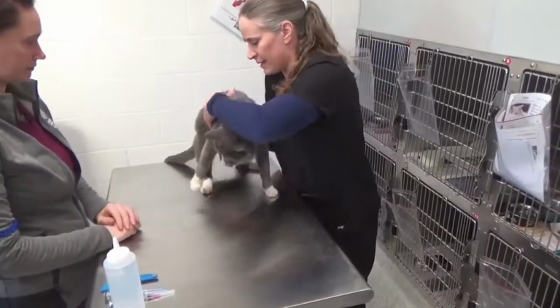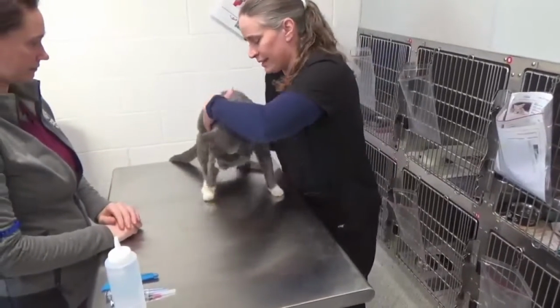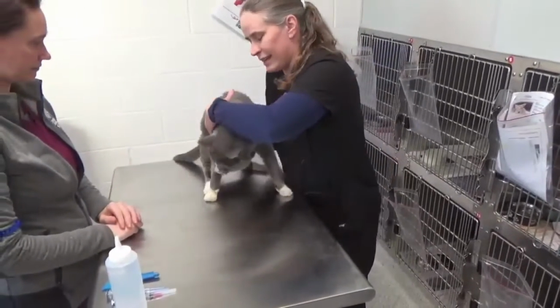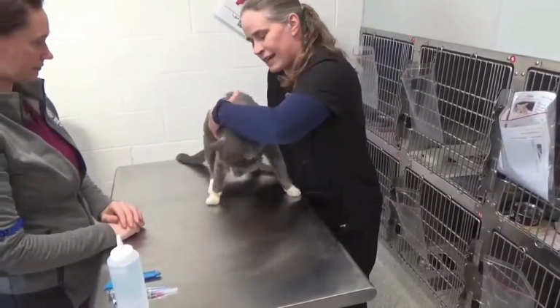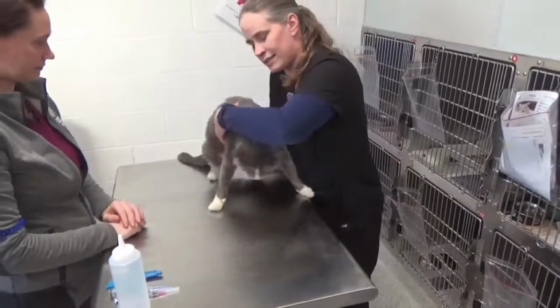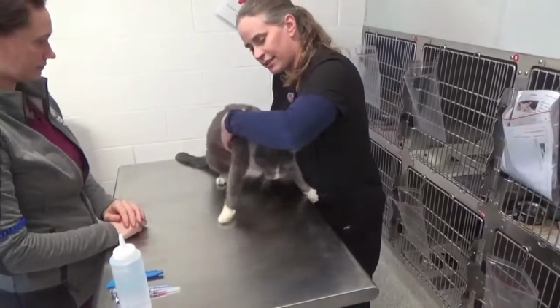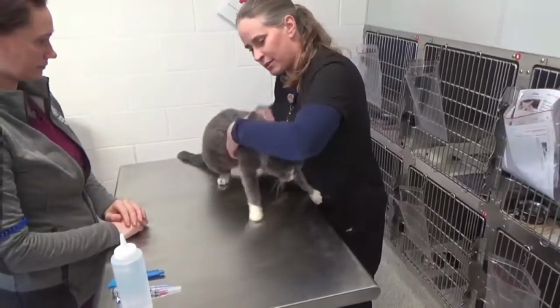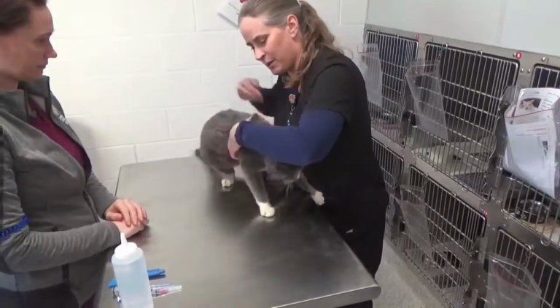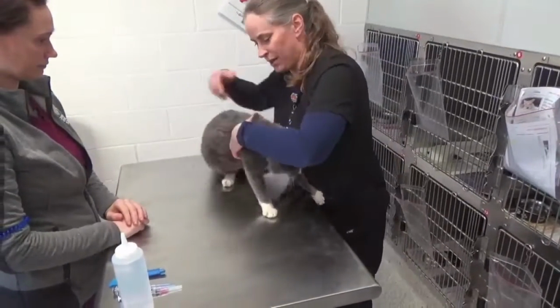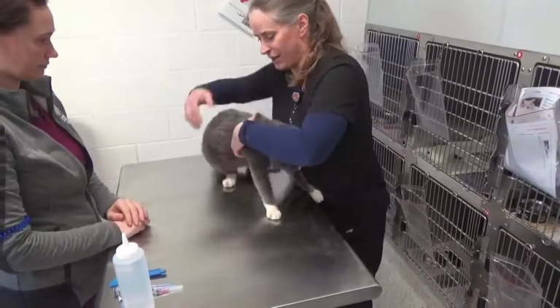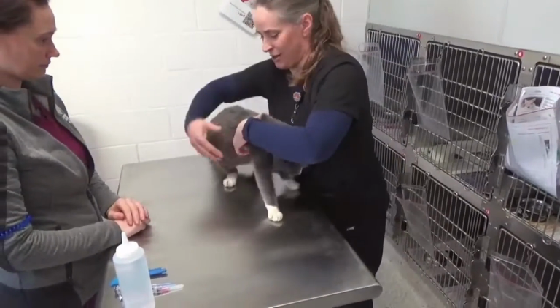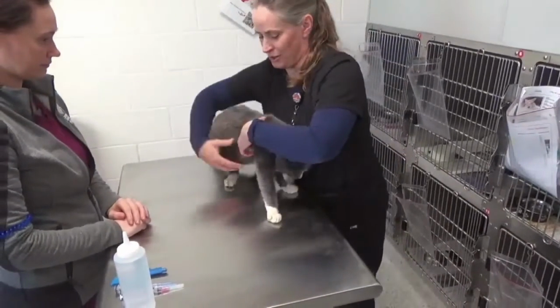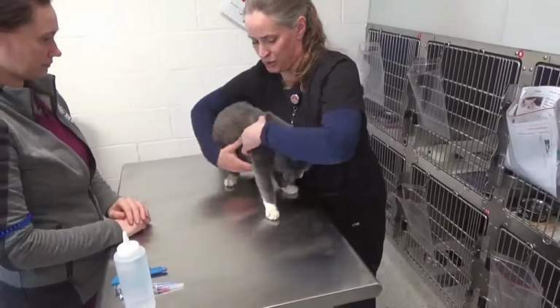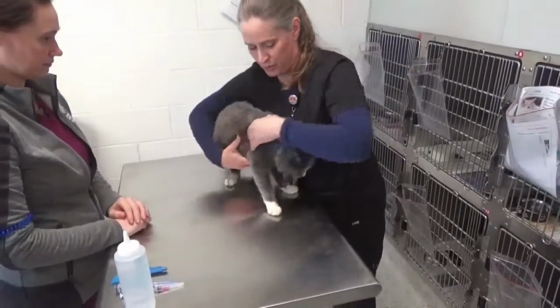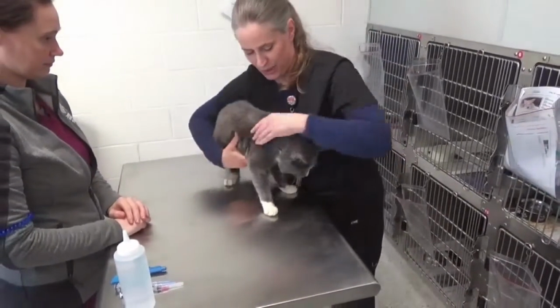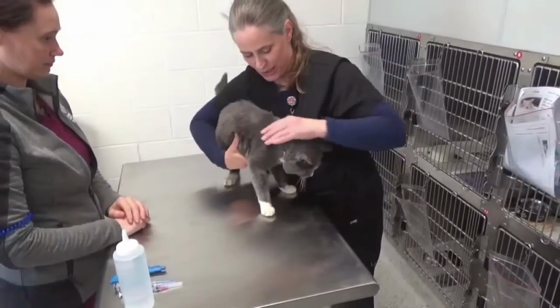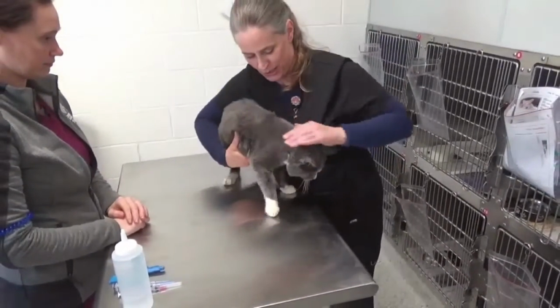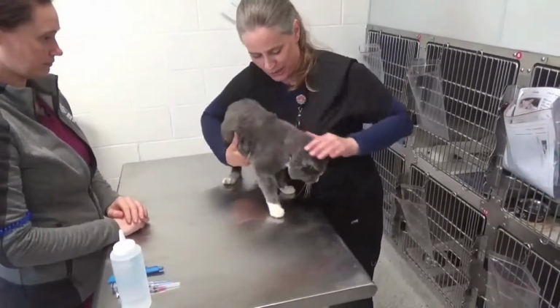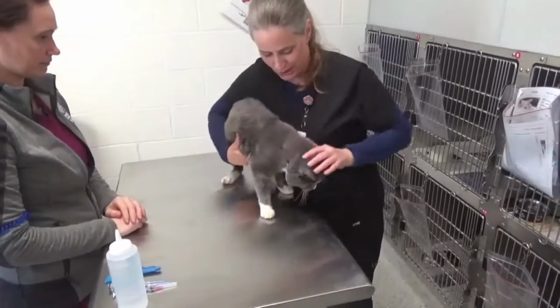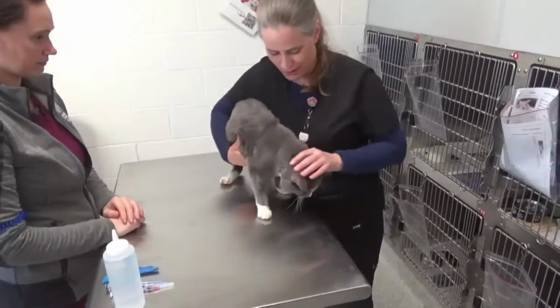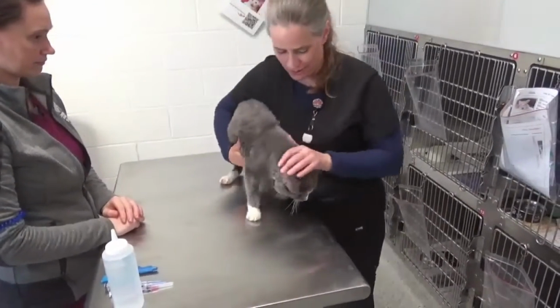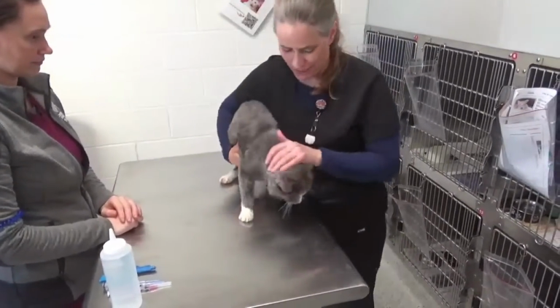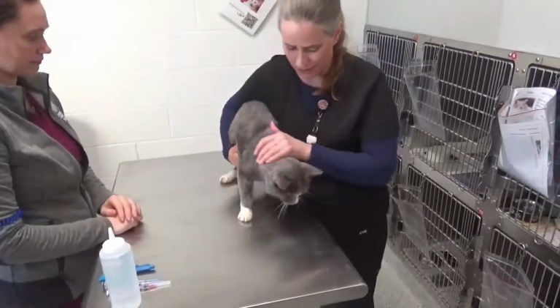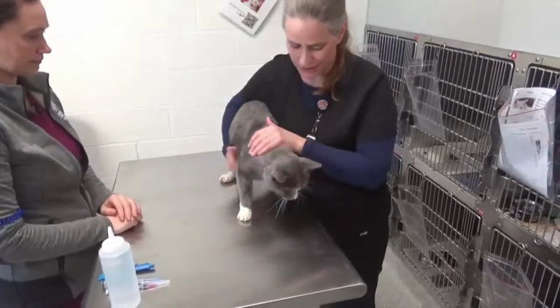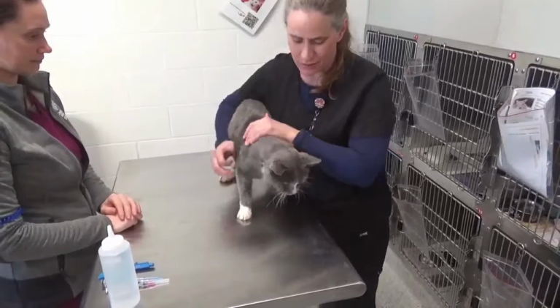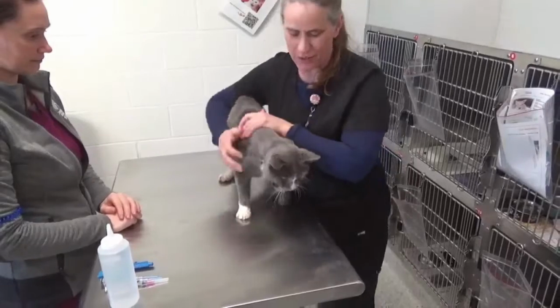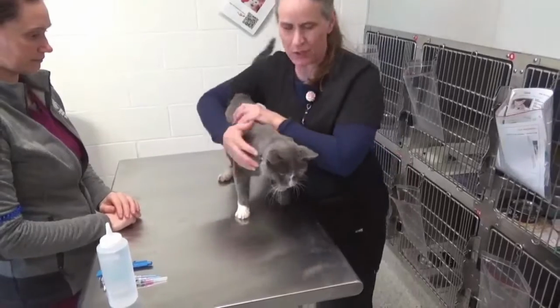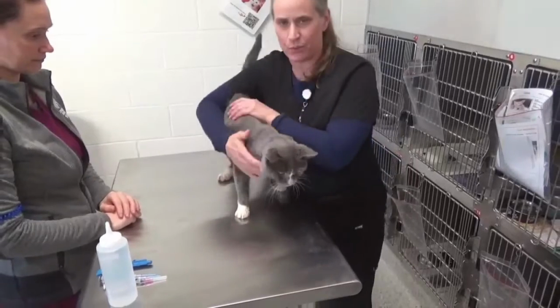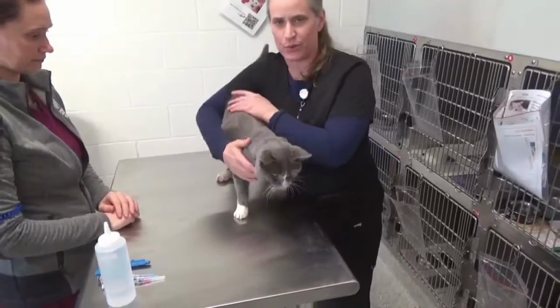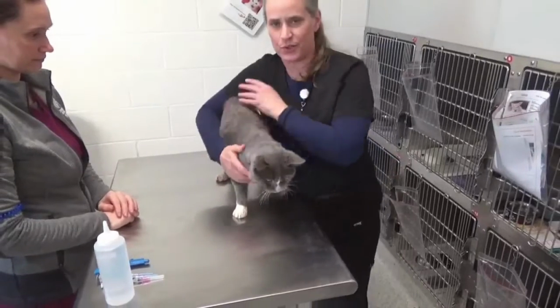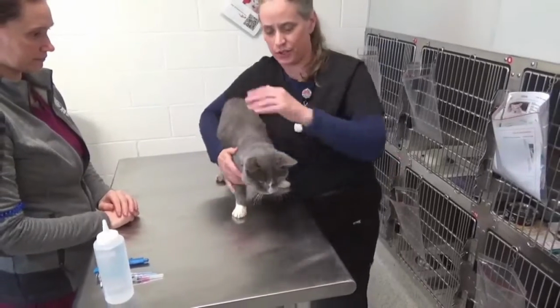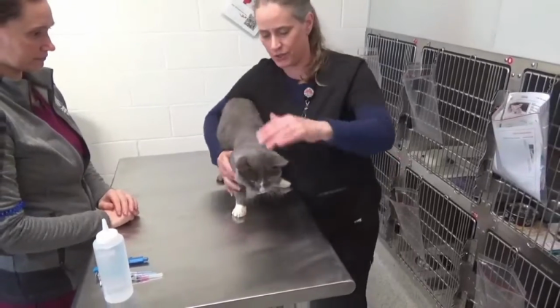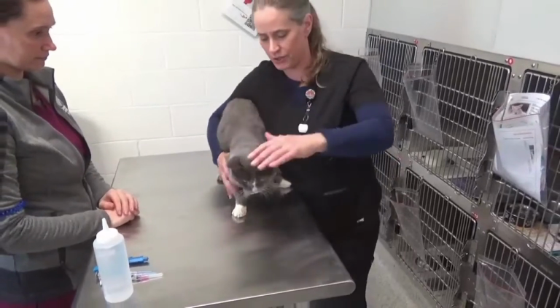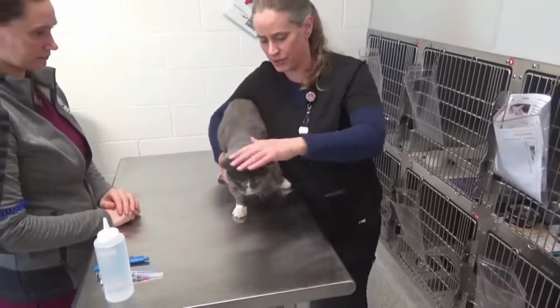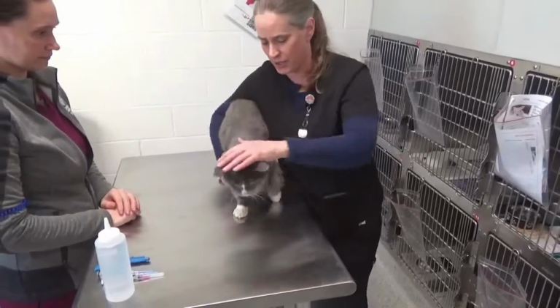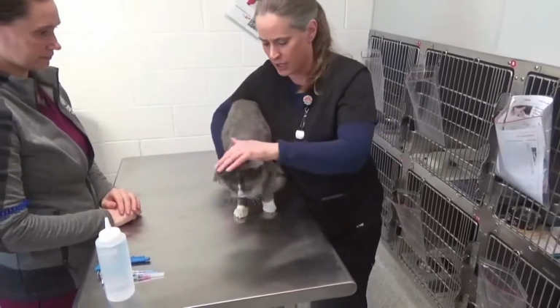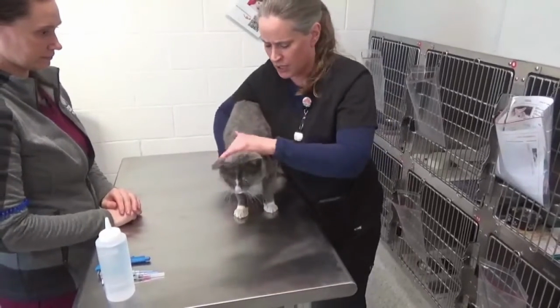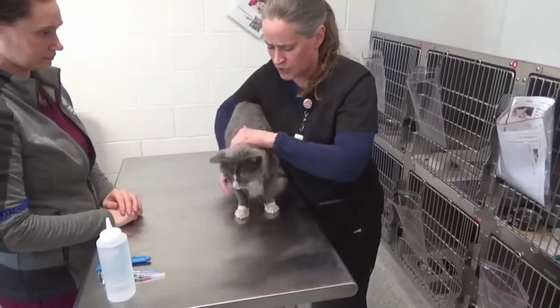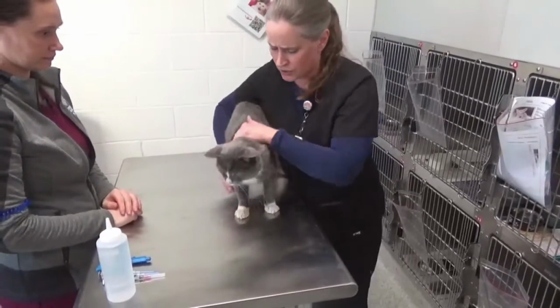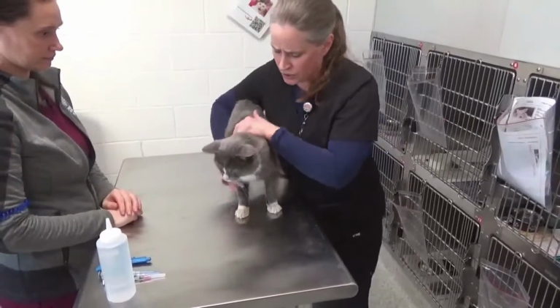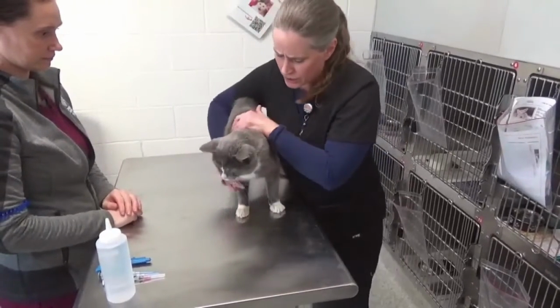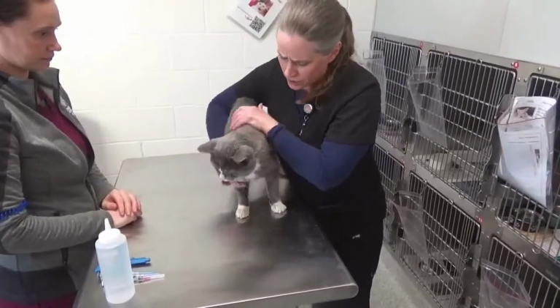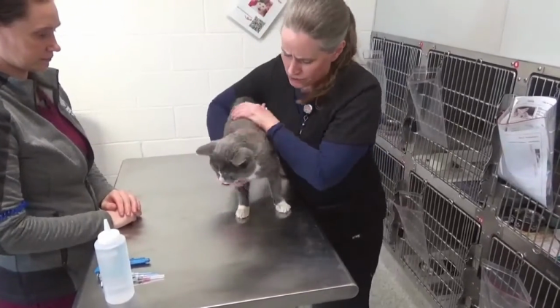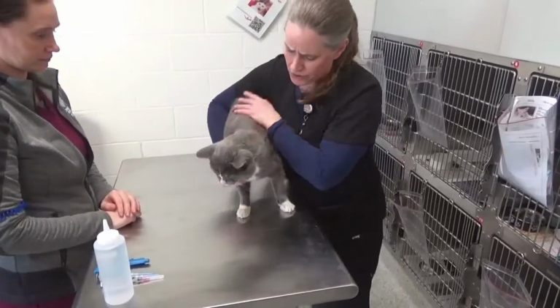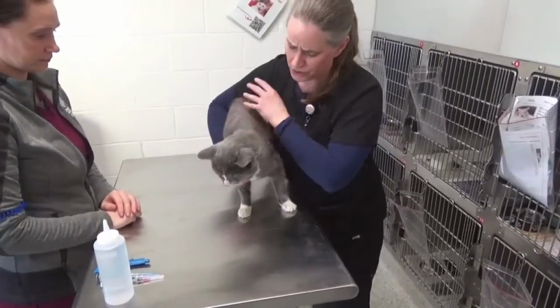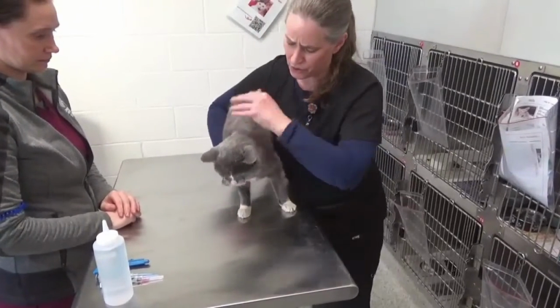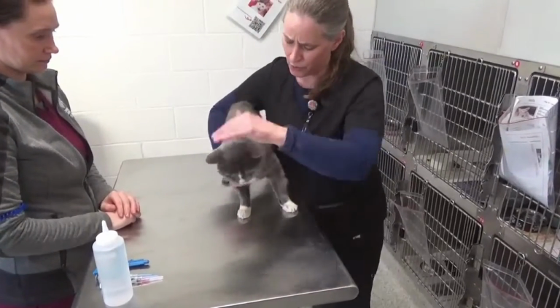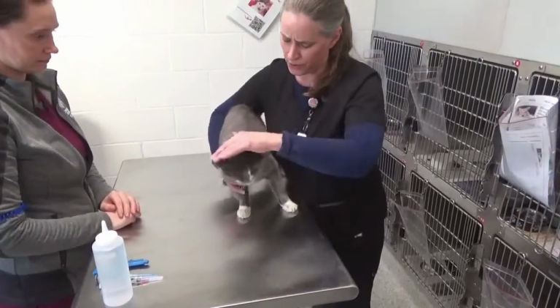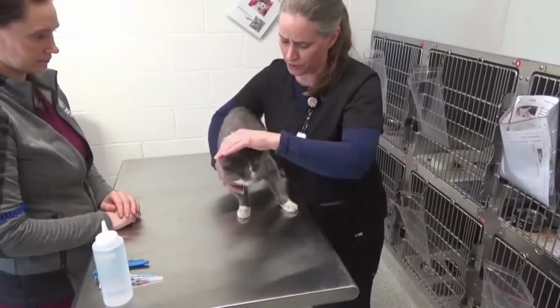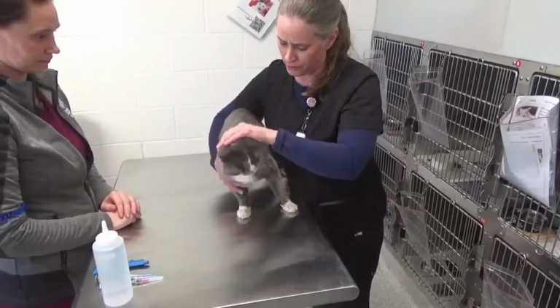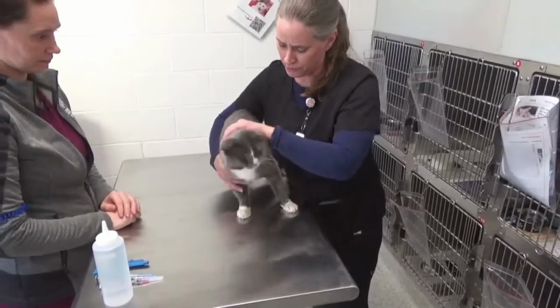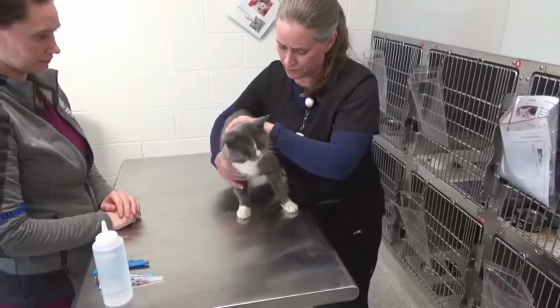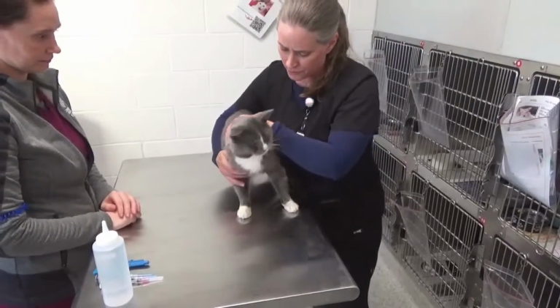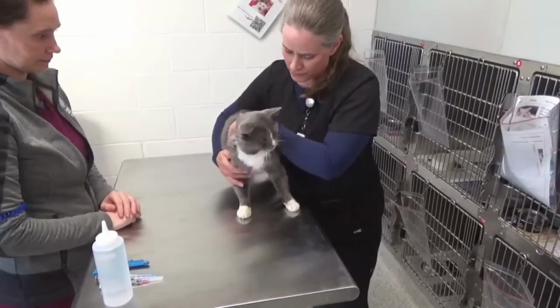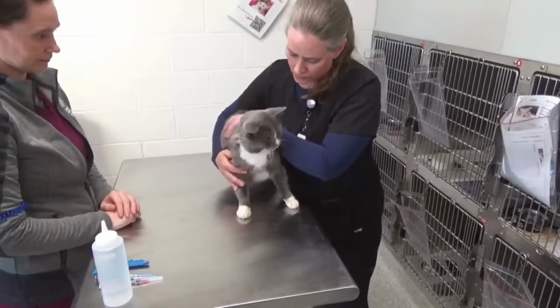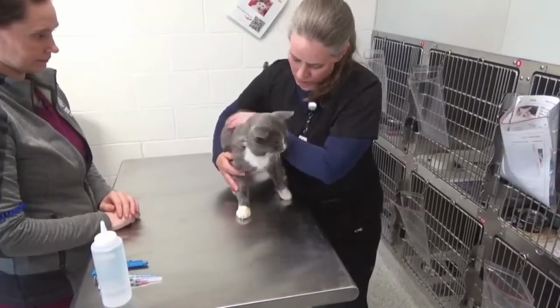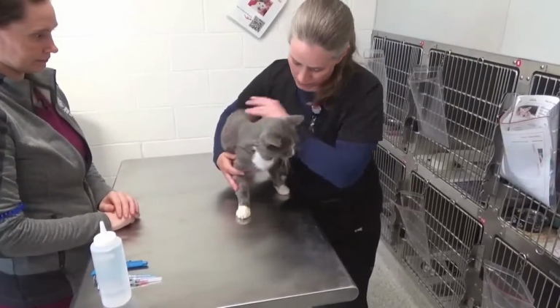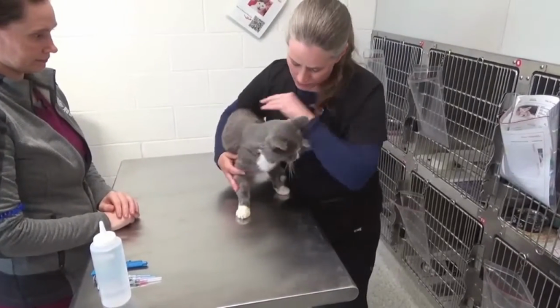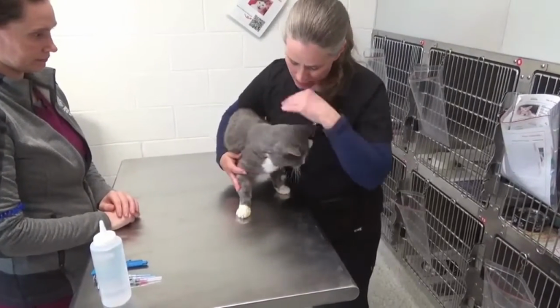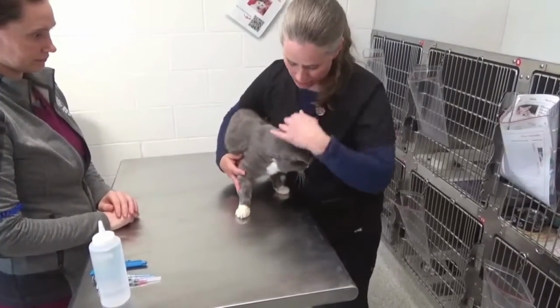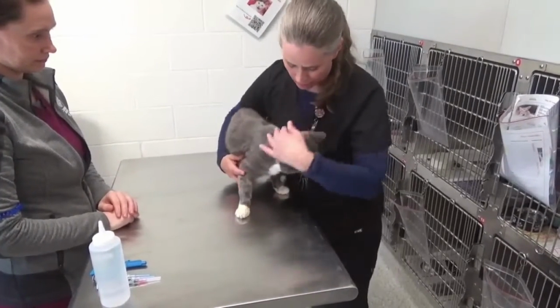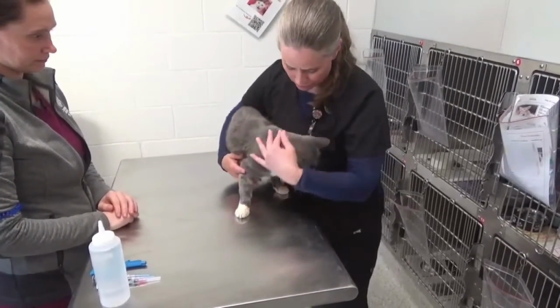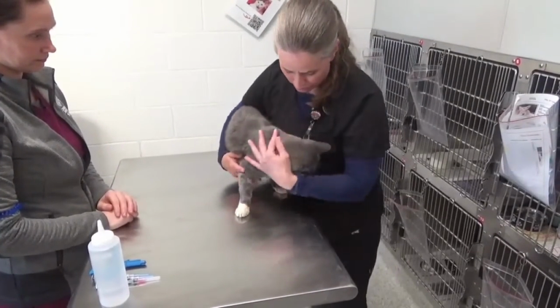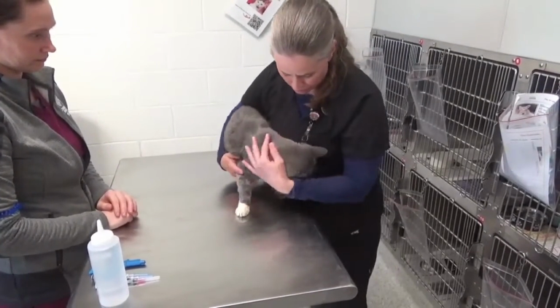Cats are going to be a little particular about some of these procedures, so you need to go slow with them and get them comfortable.